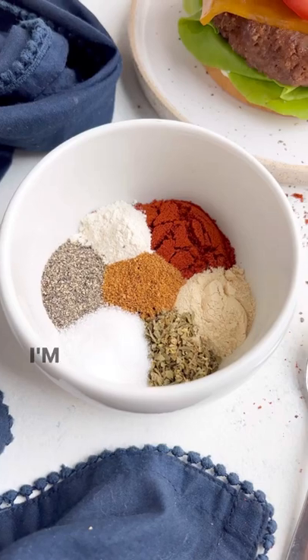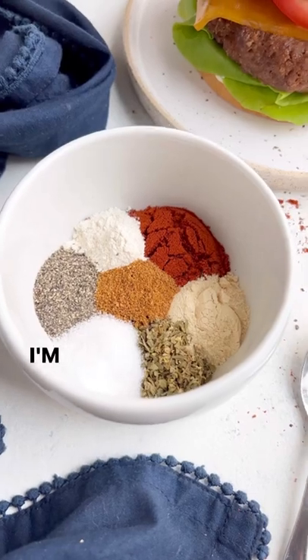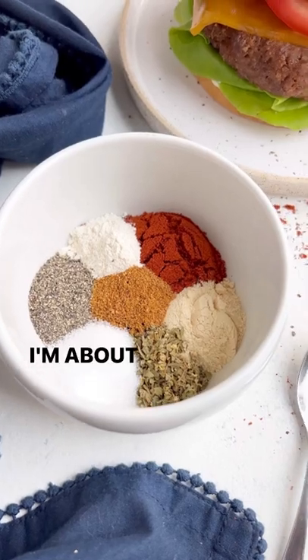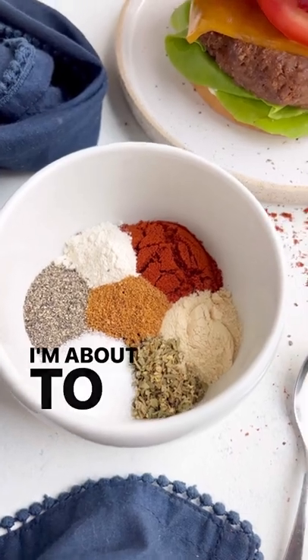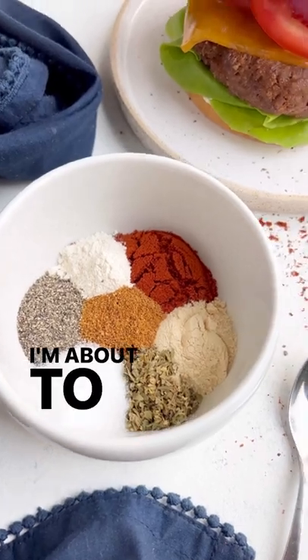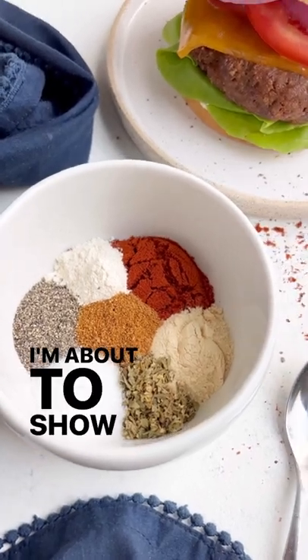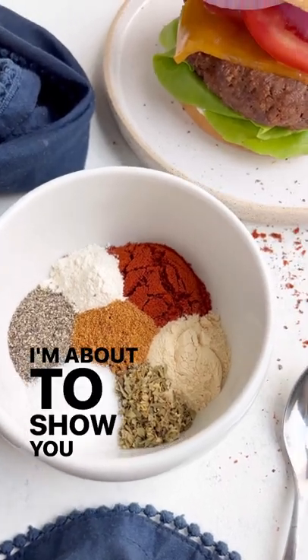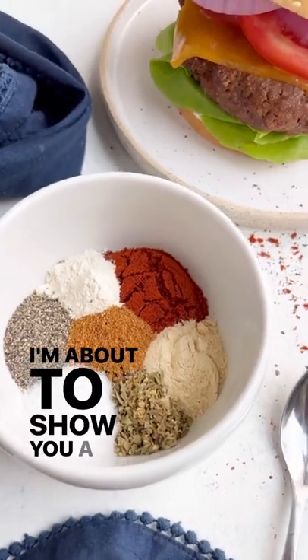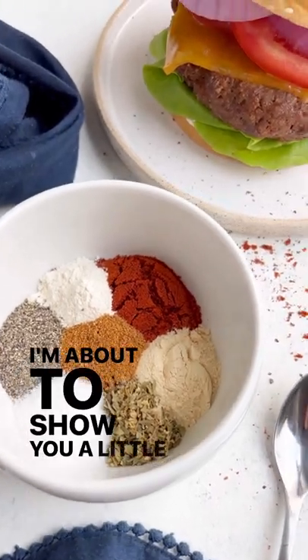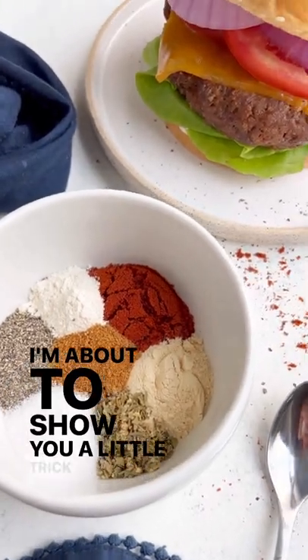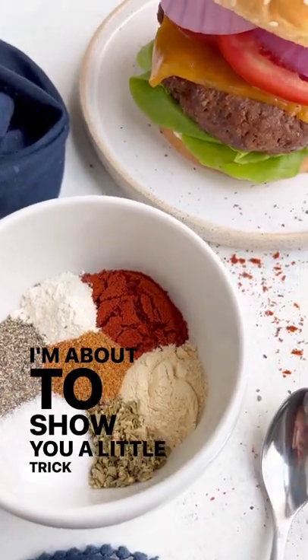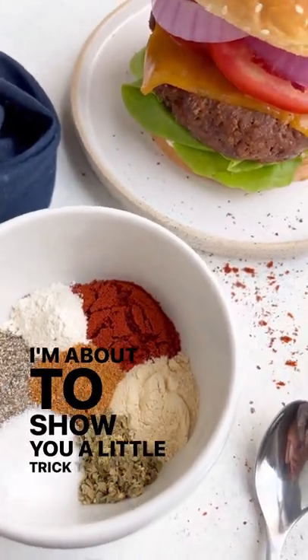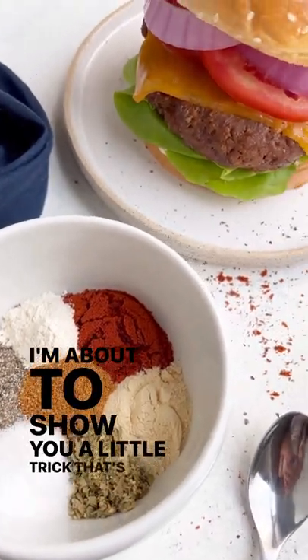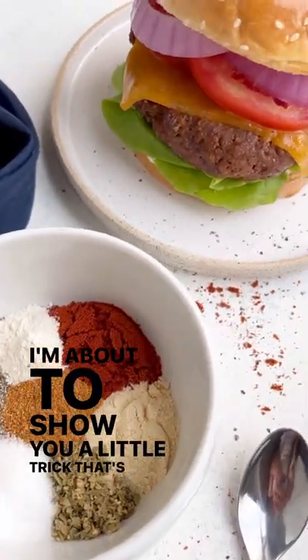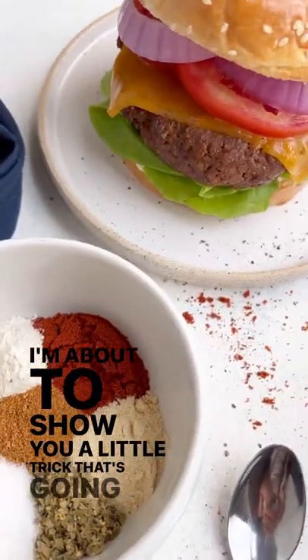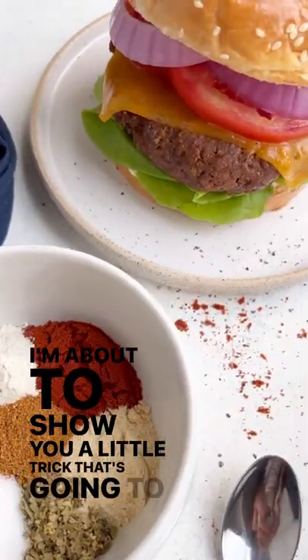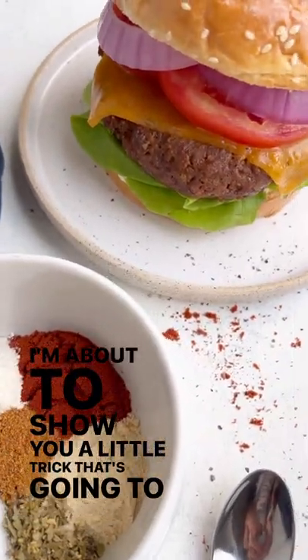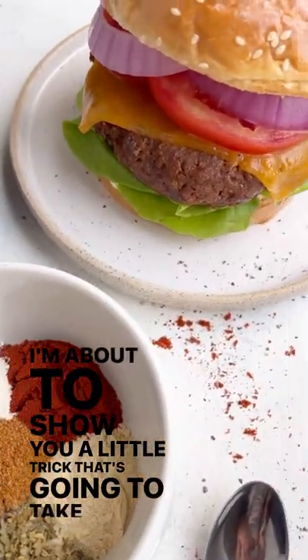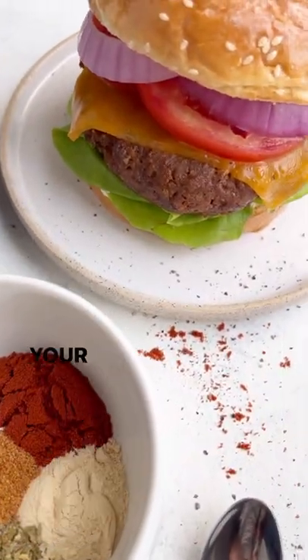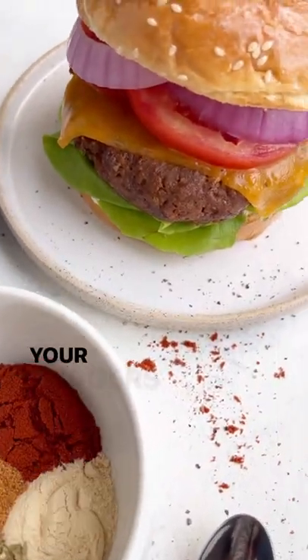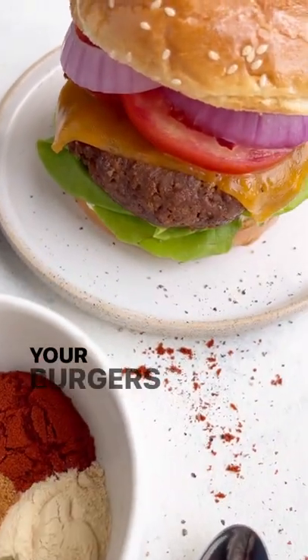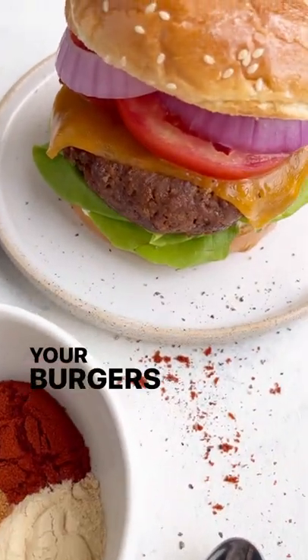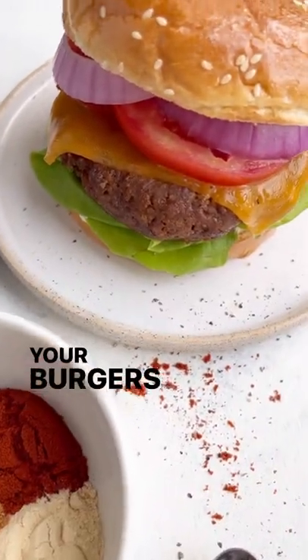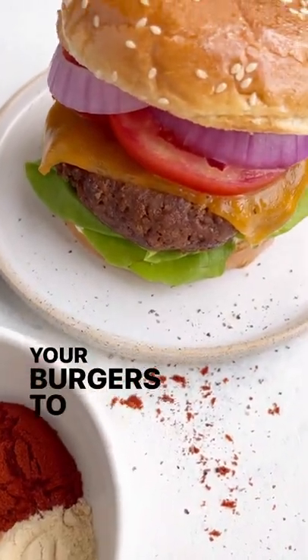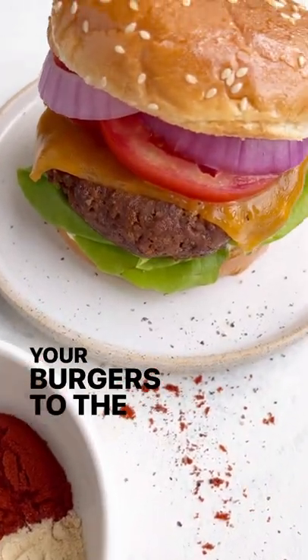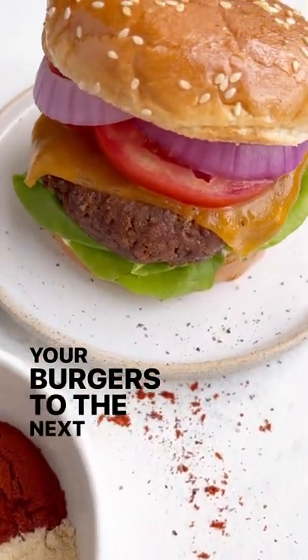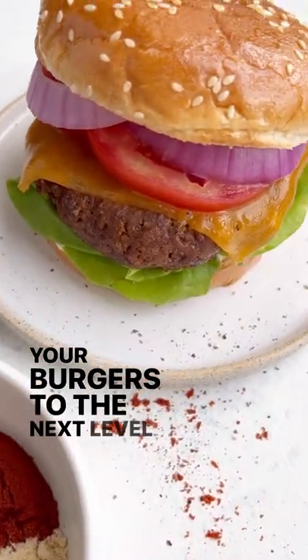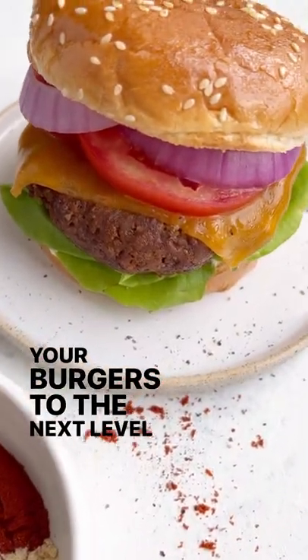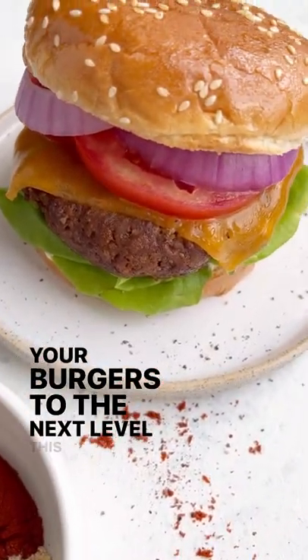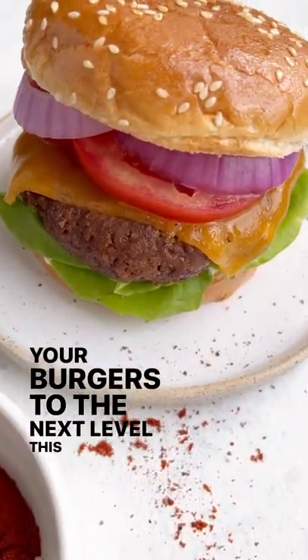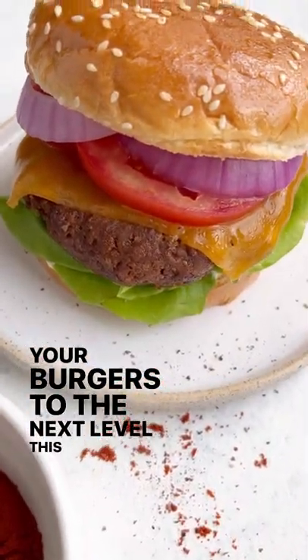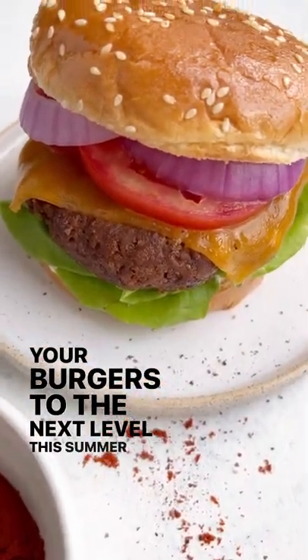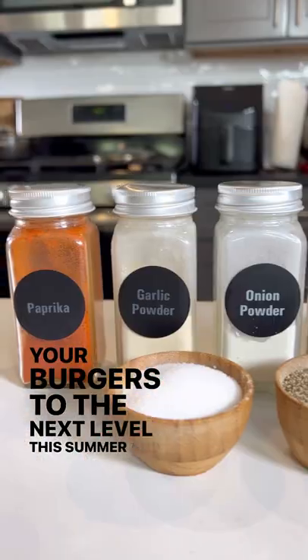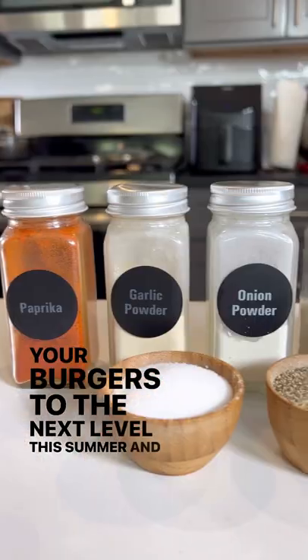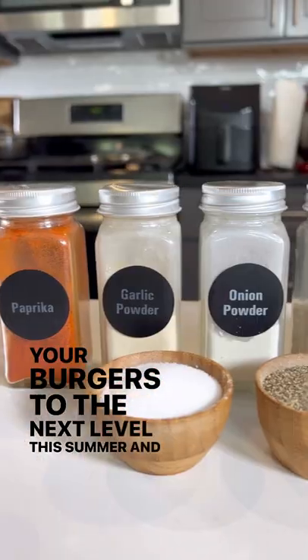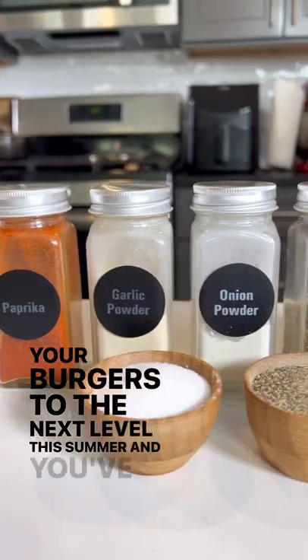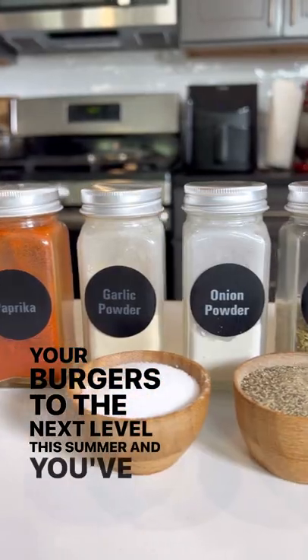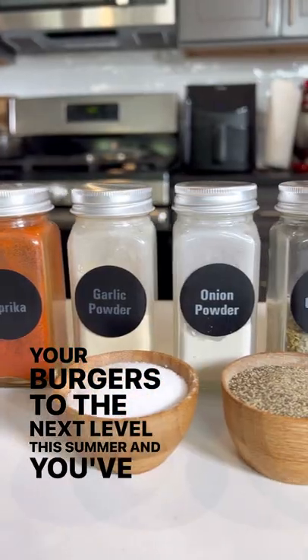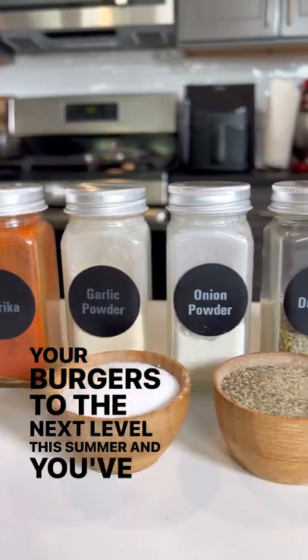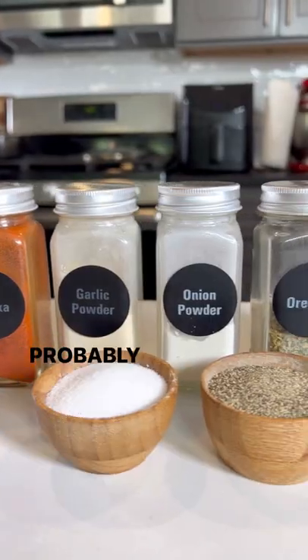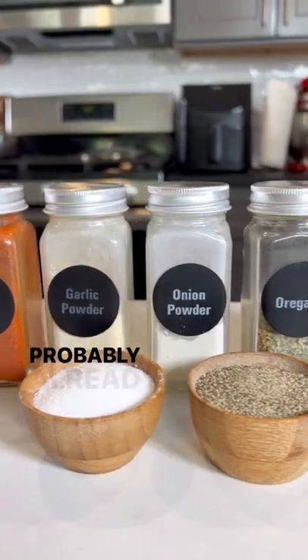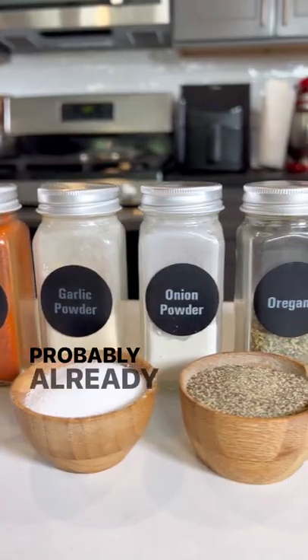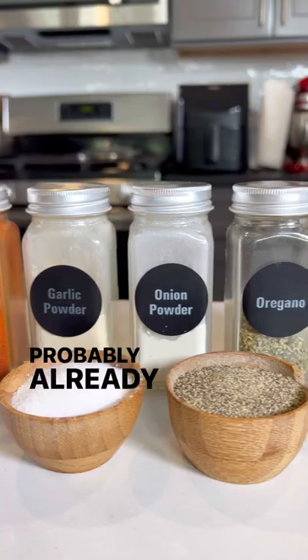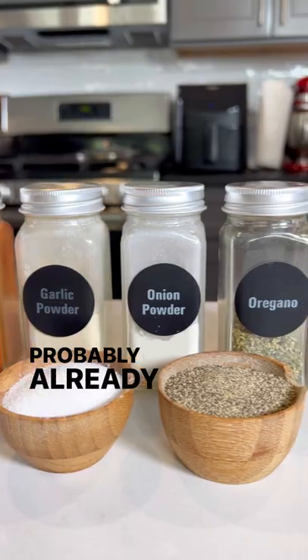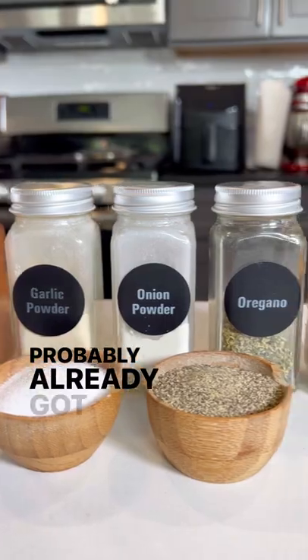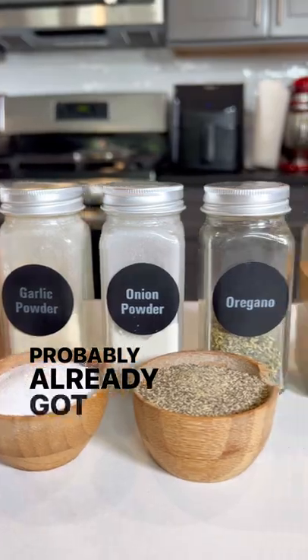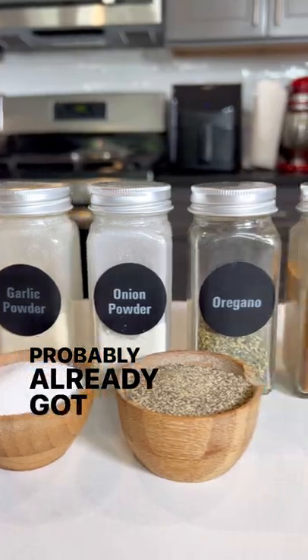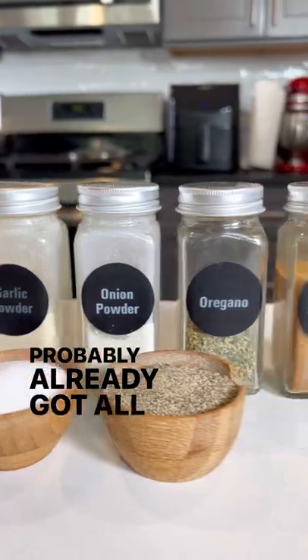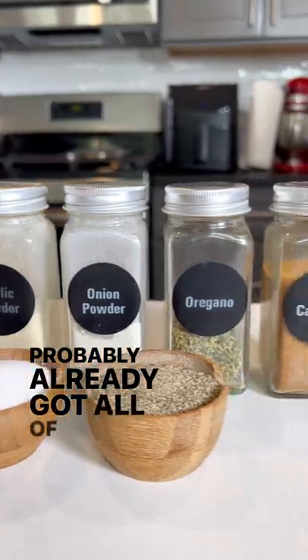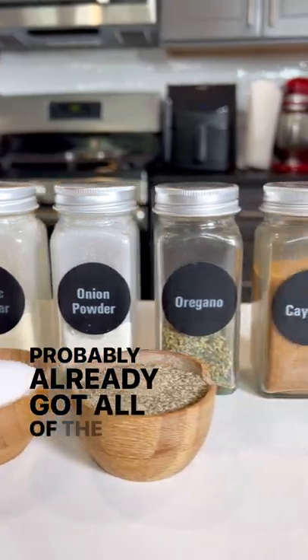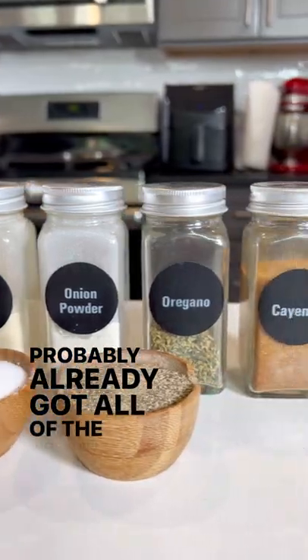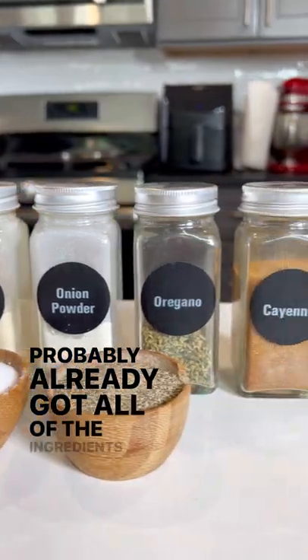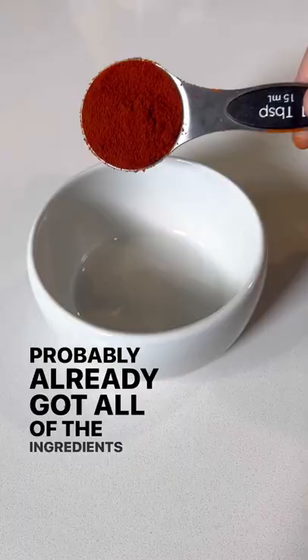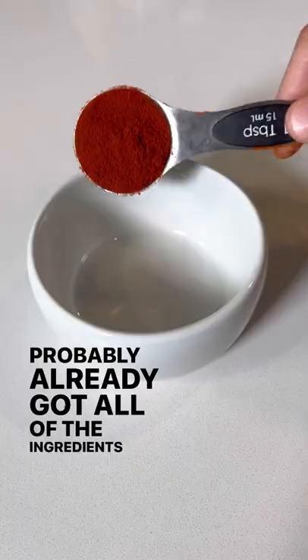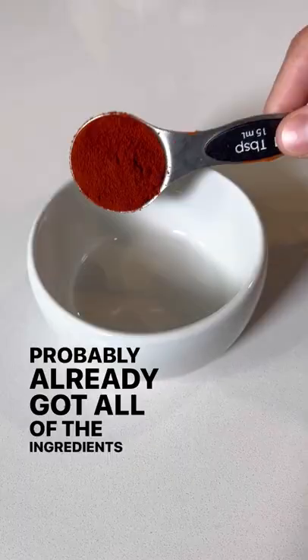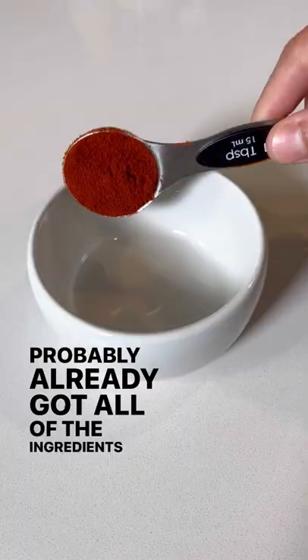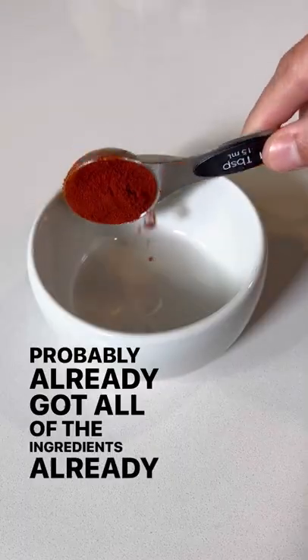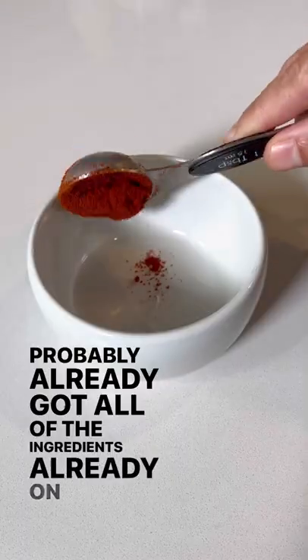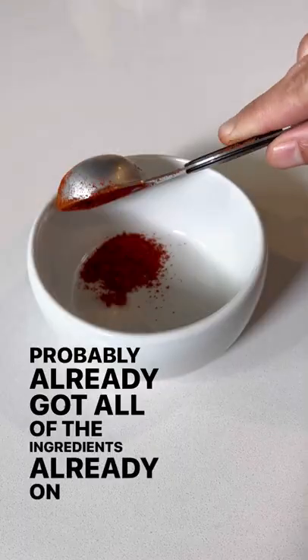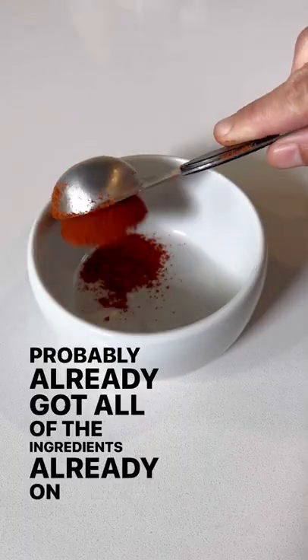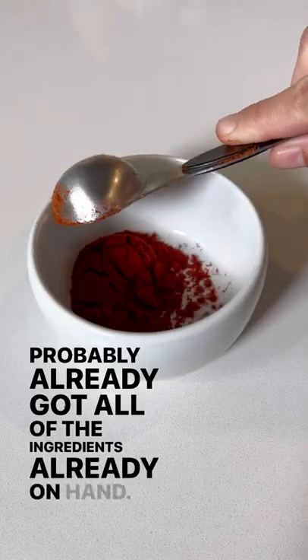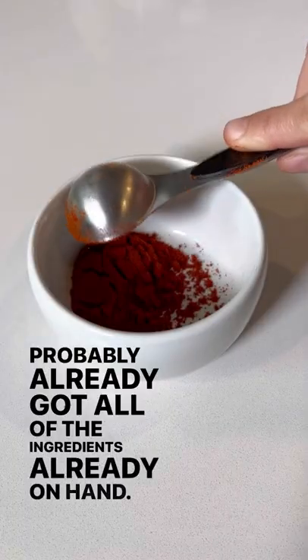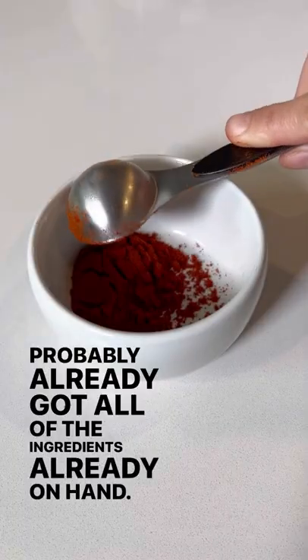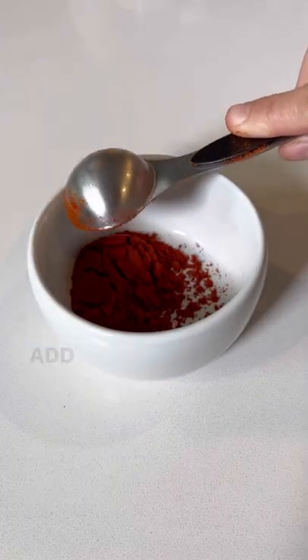I'm about to show you a little trick that's going to take your burgers to the next level this summer, and you've probably already got all of the ingredients already on hand.